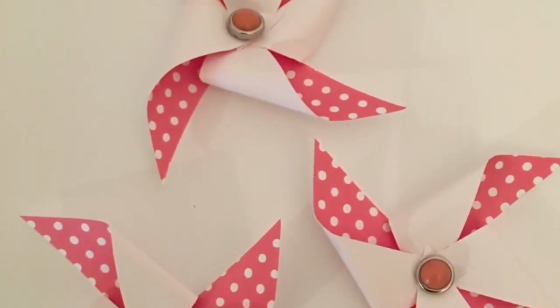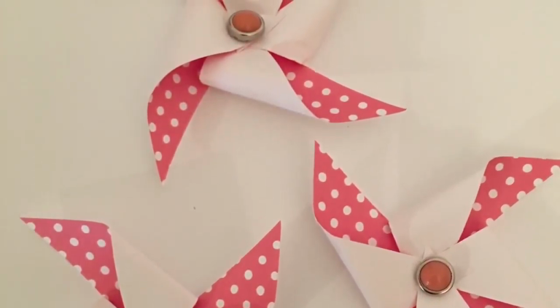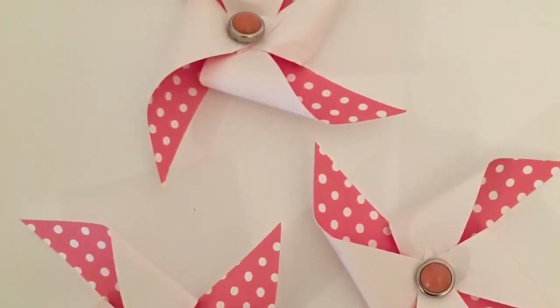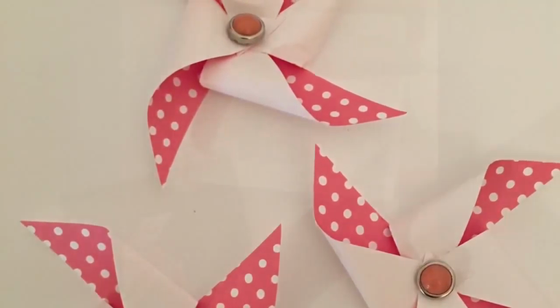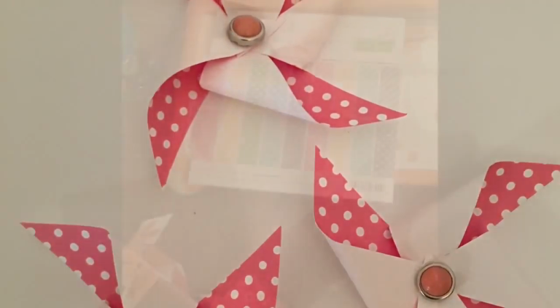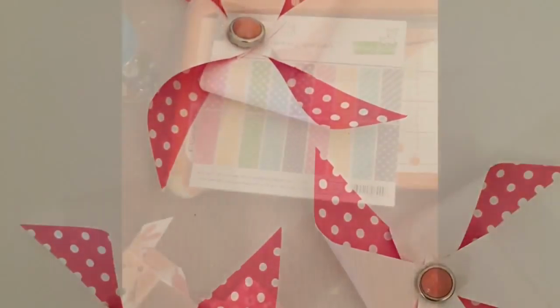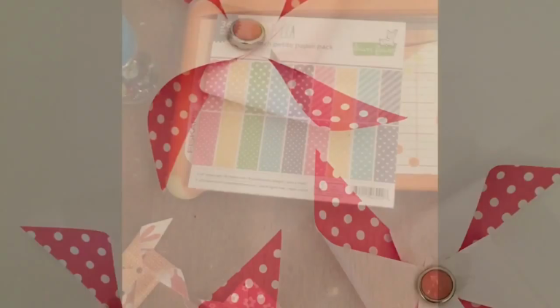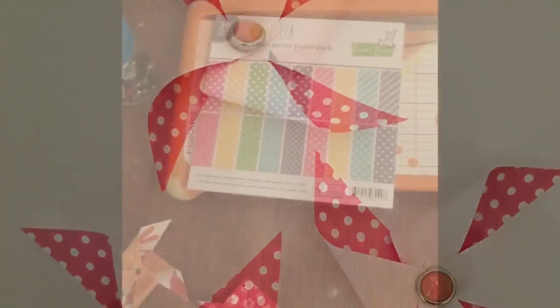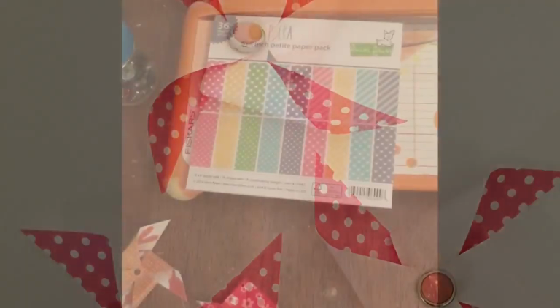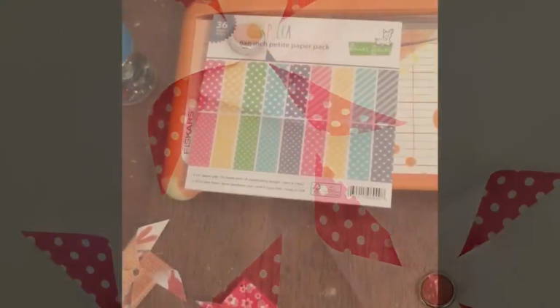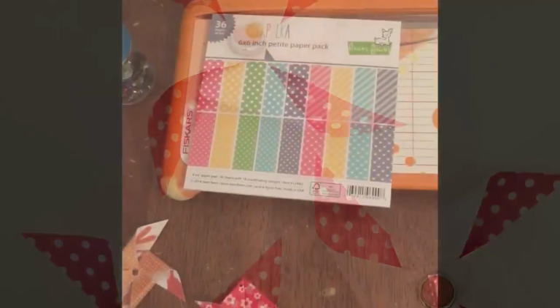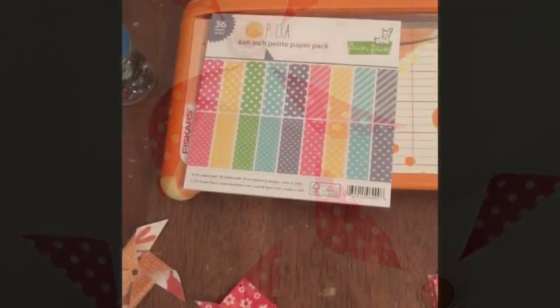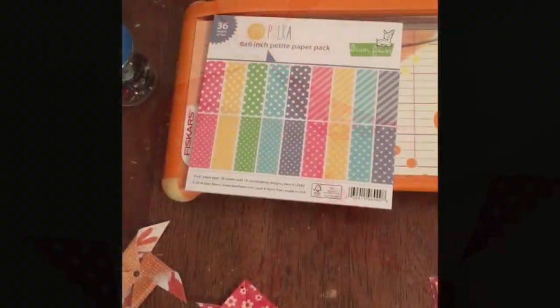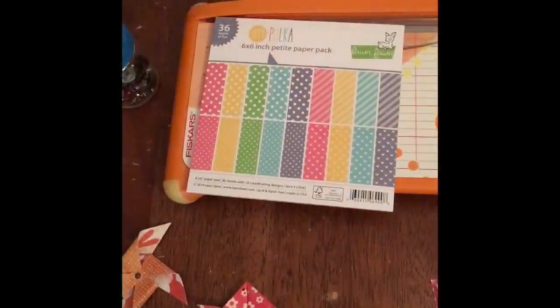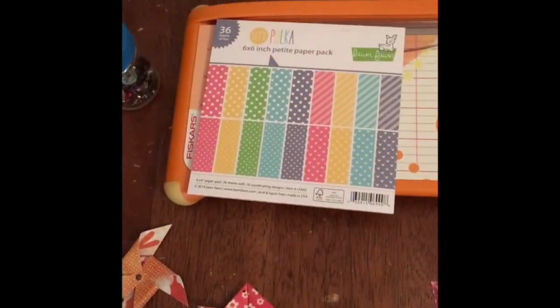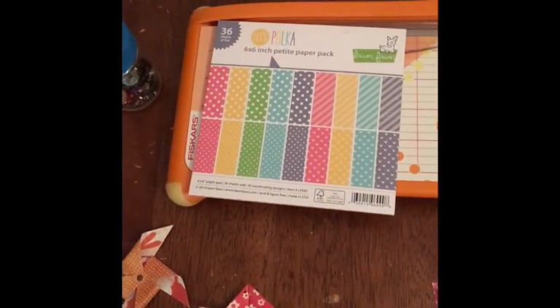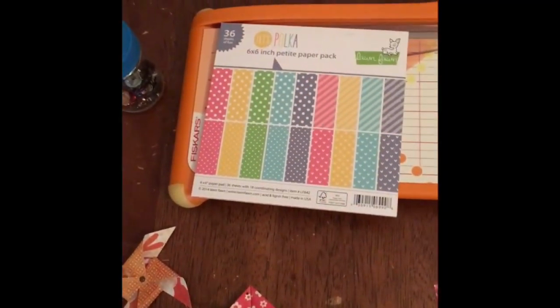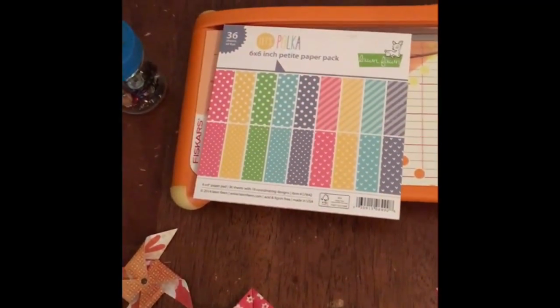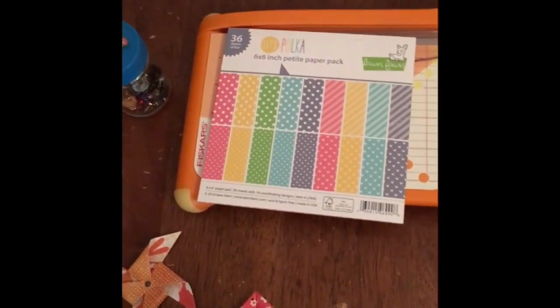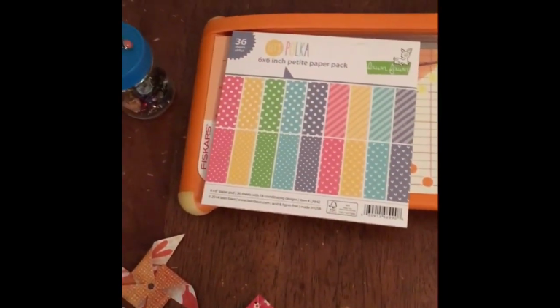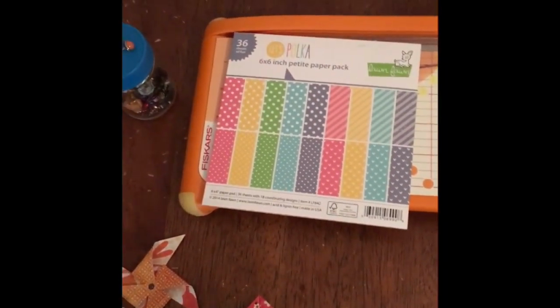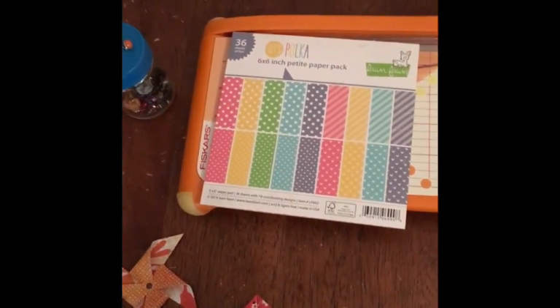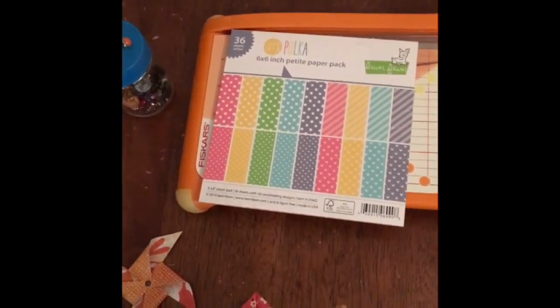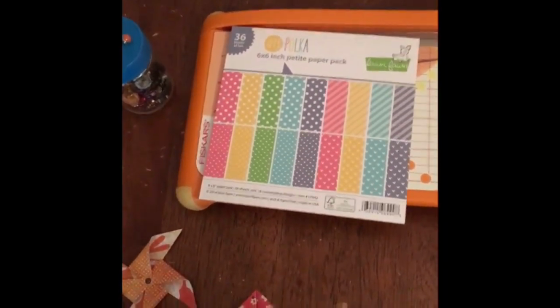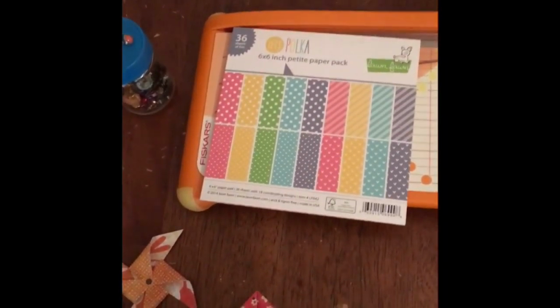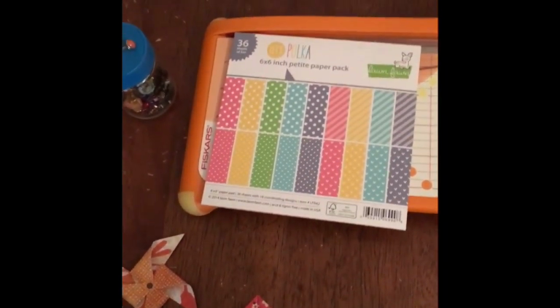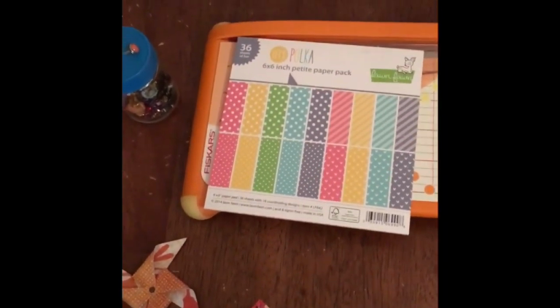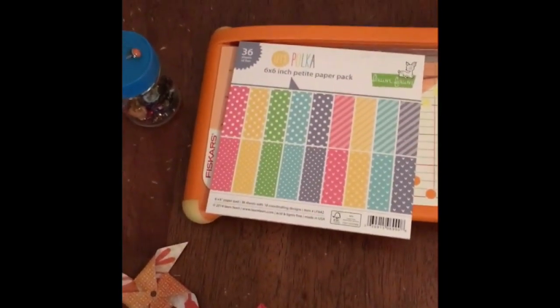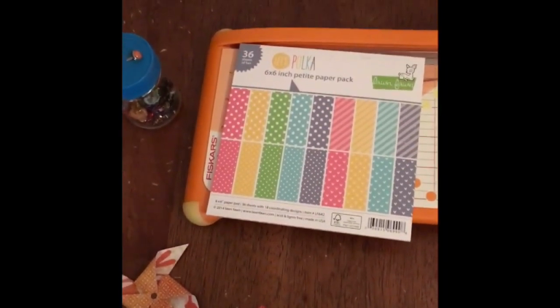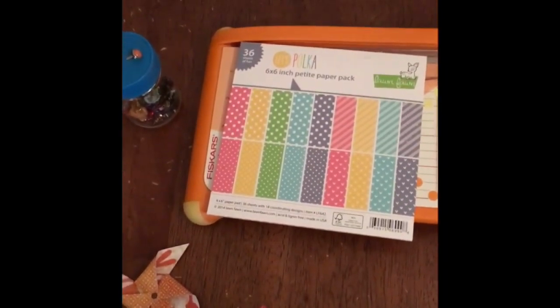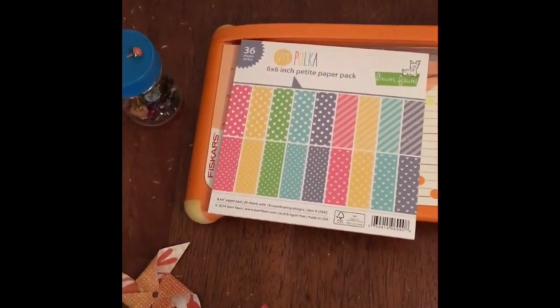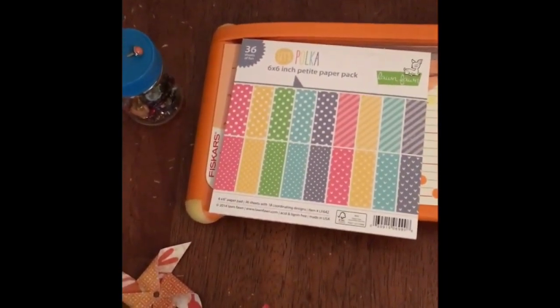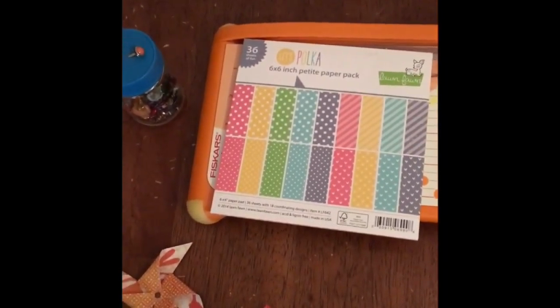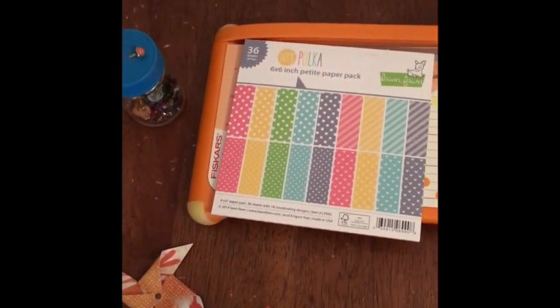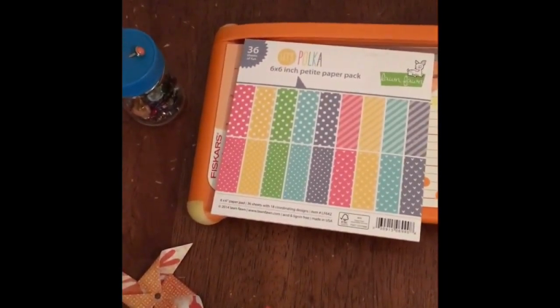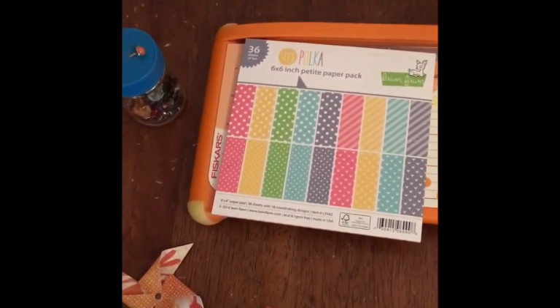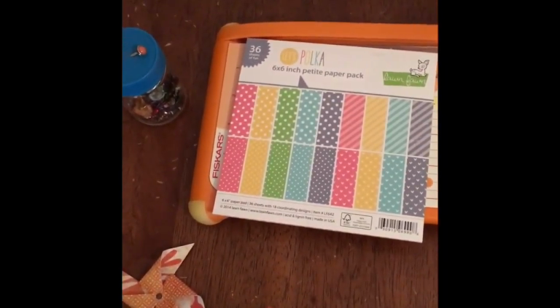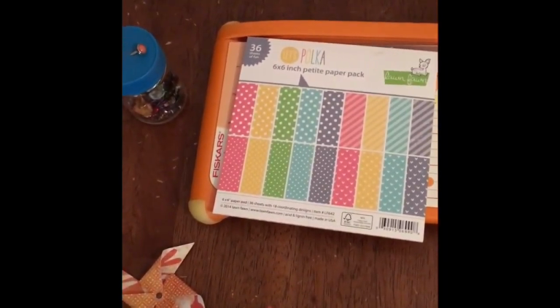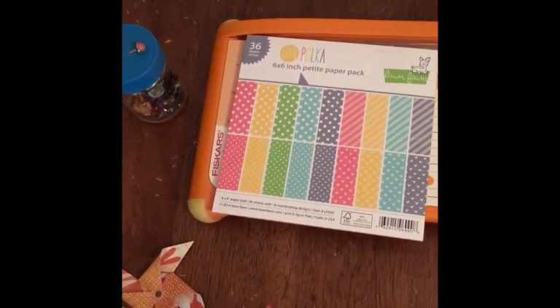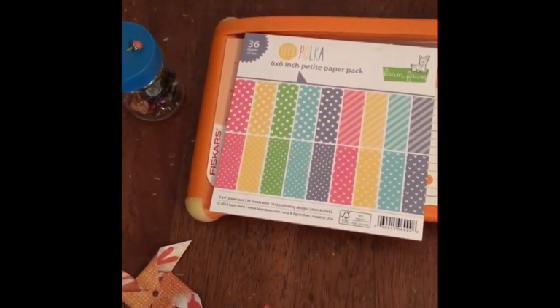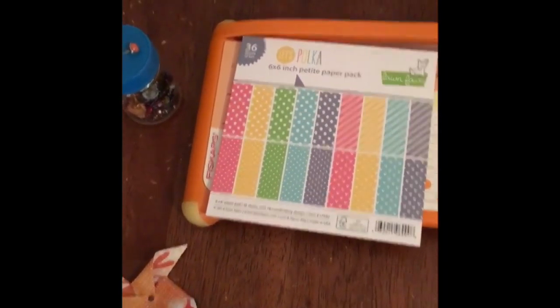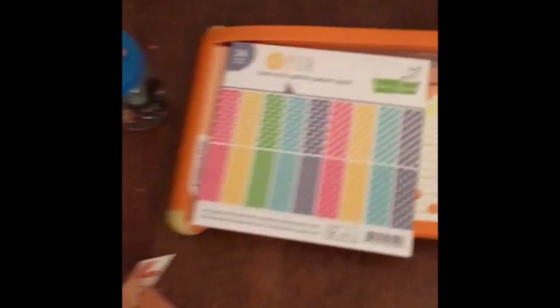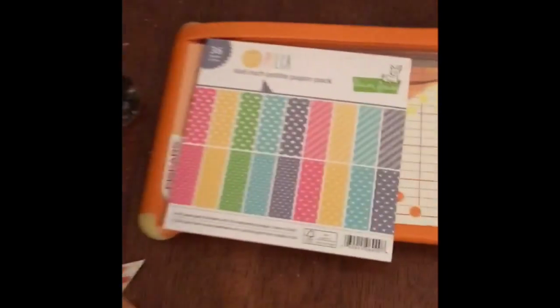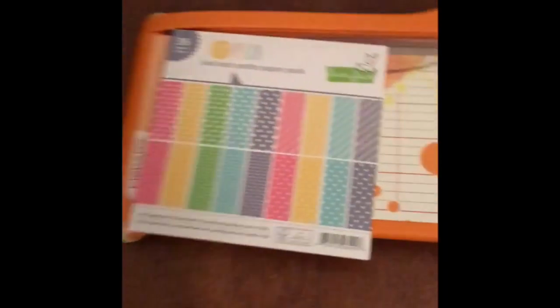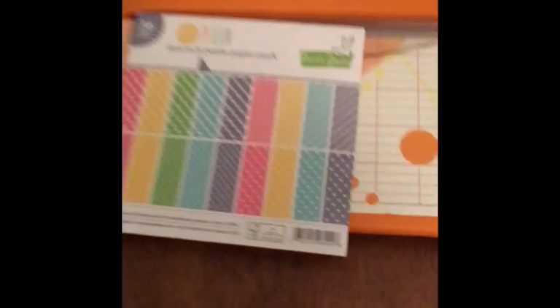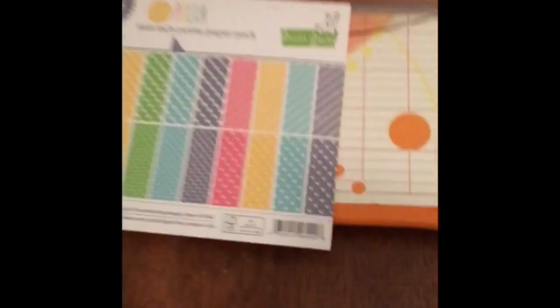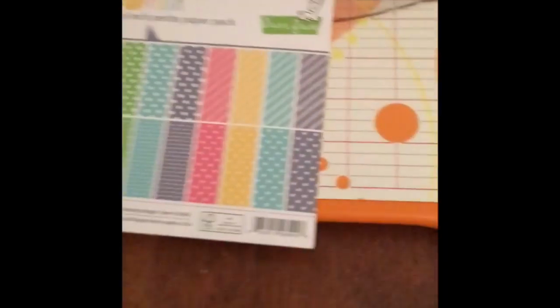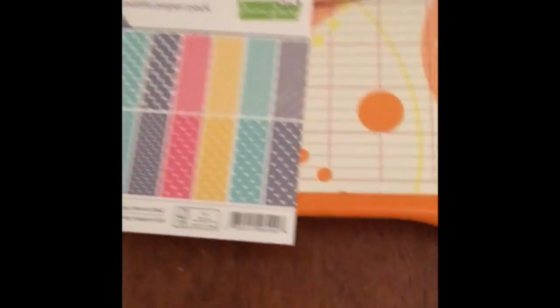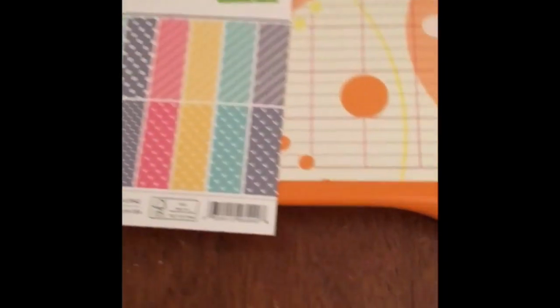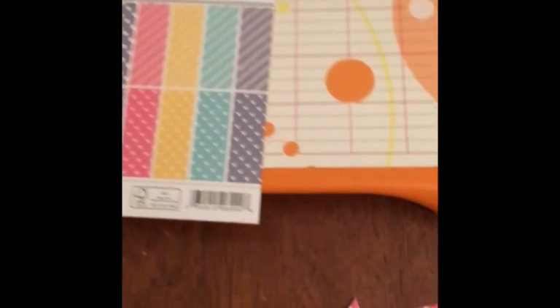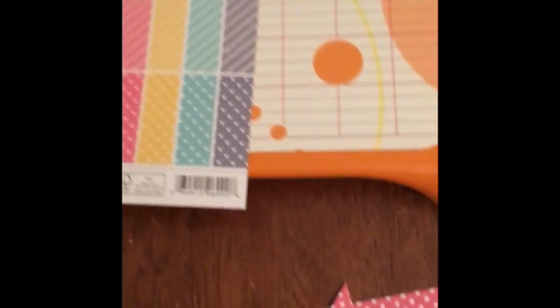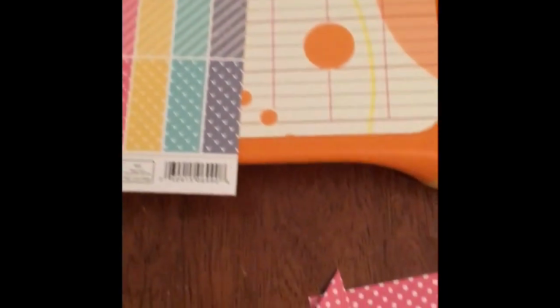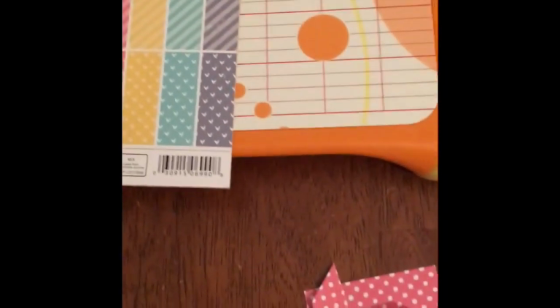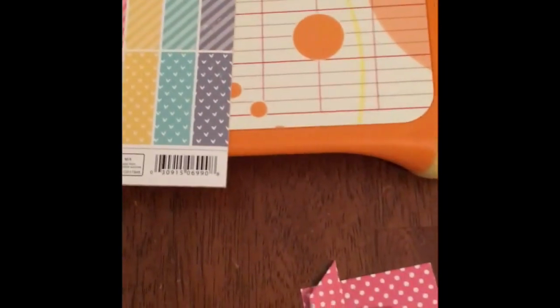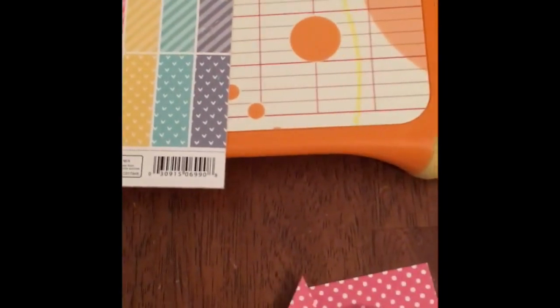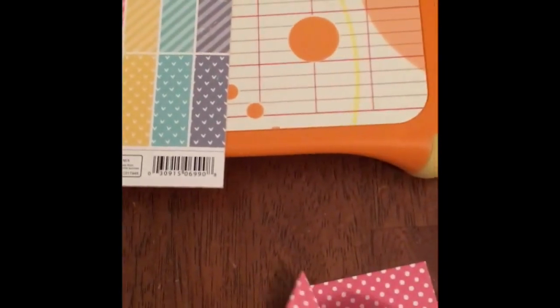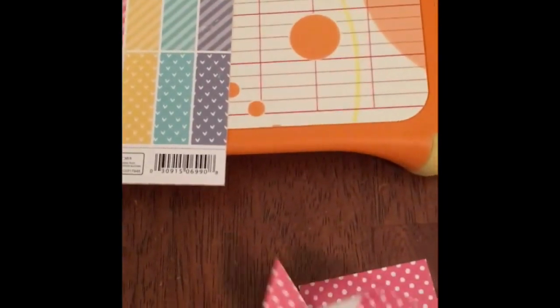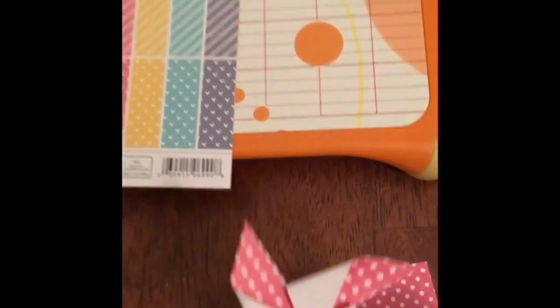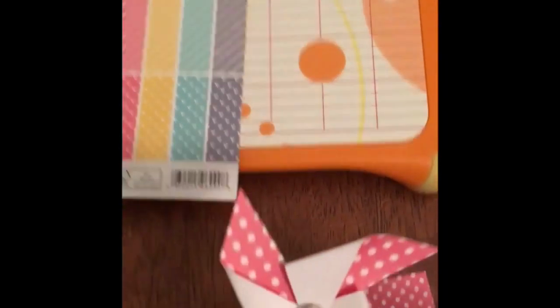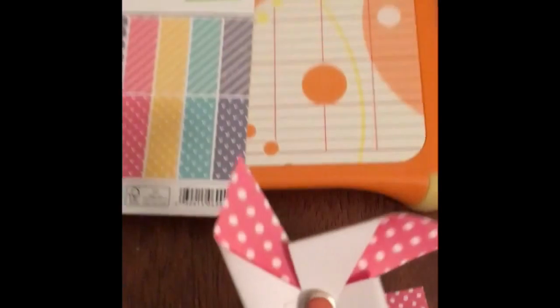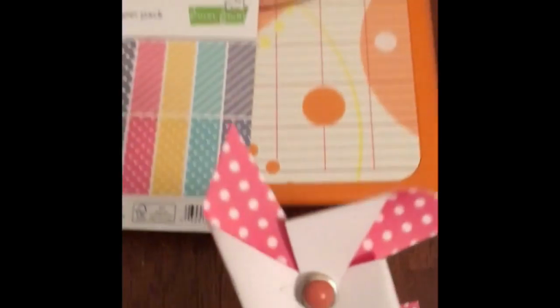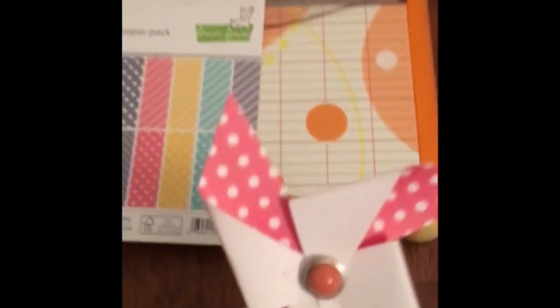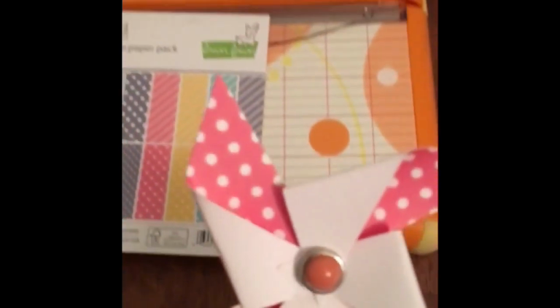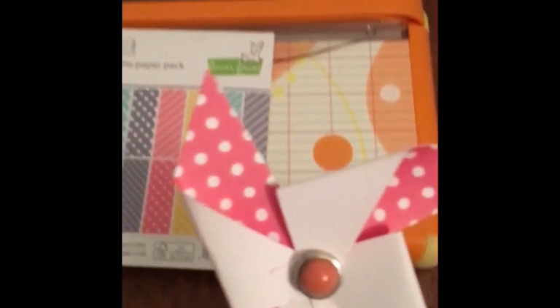Hi, it's Tiffany Green Livin' here and I came to show you the pinwheel that I made.